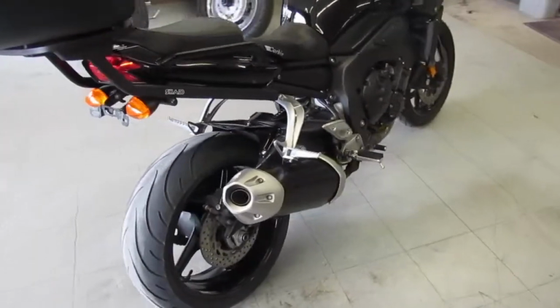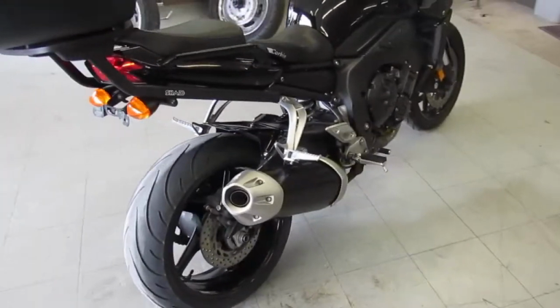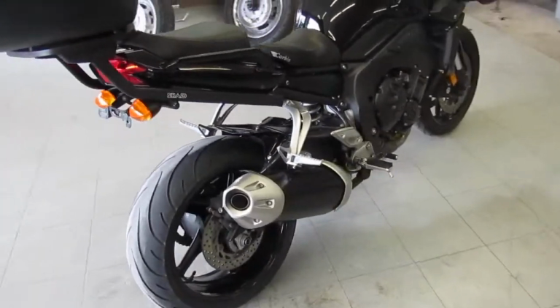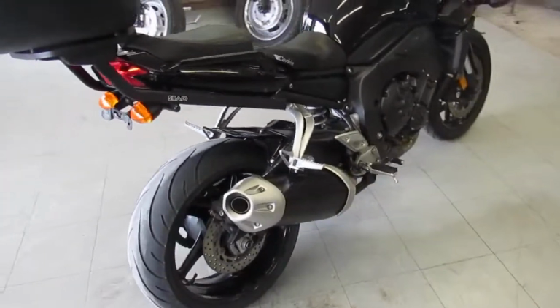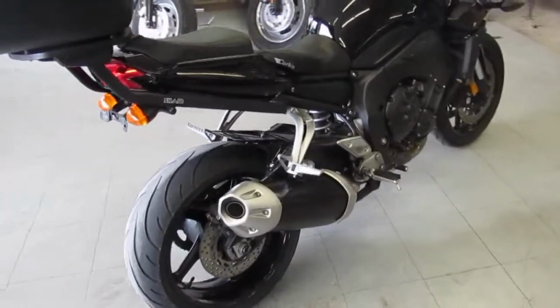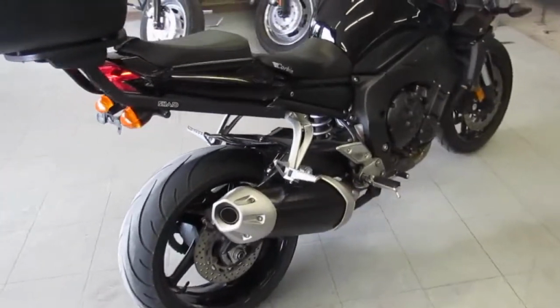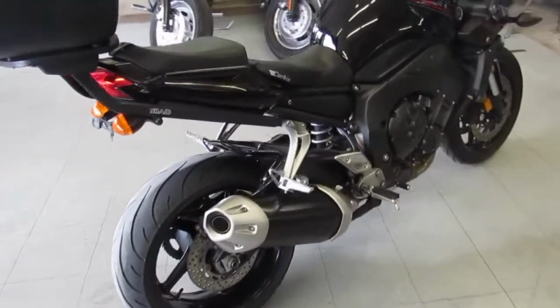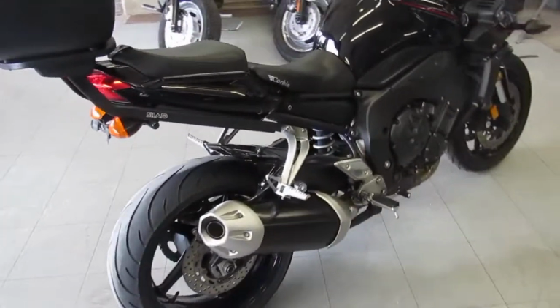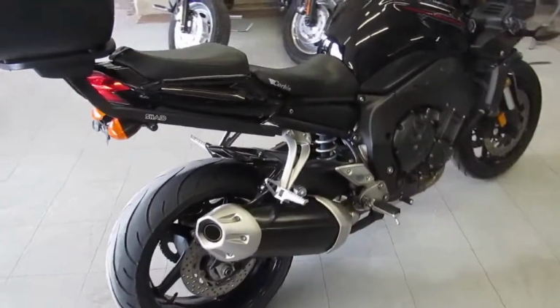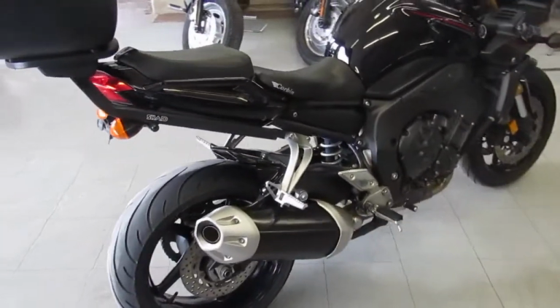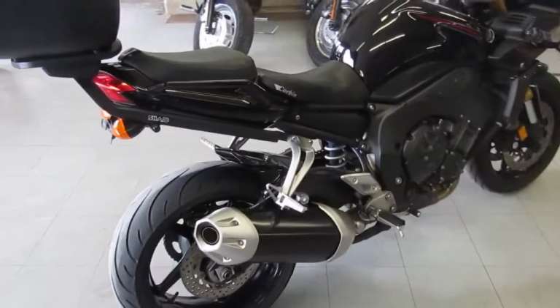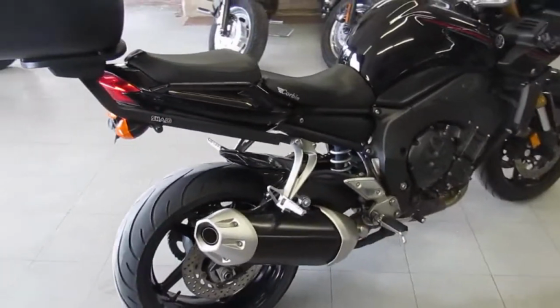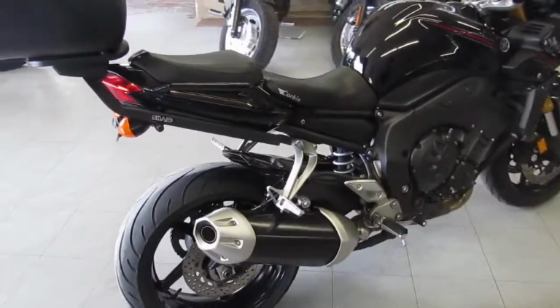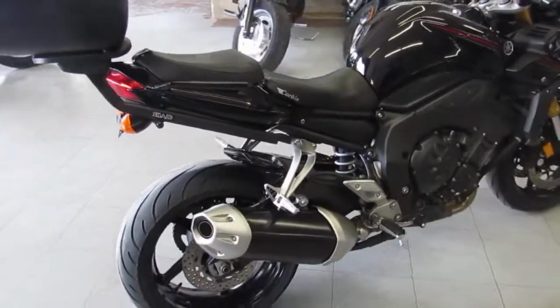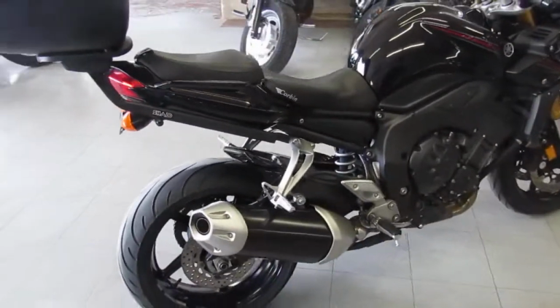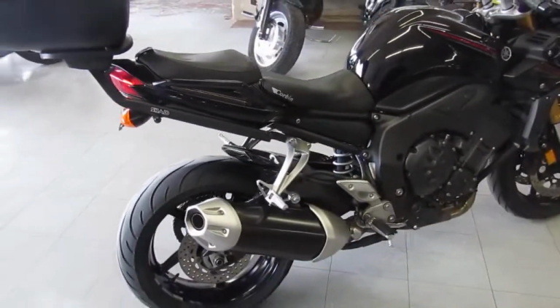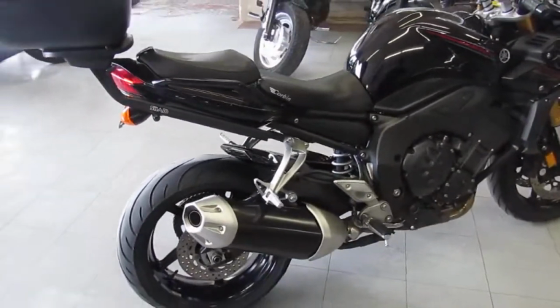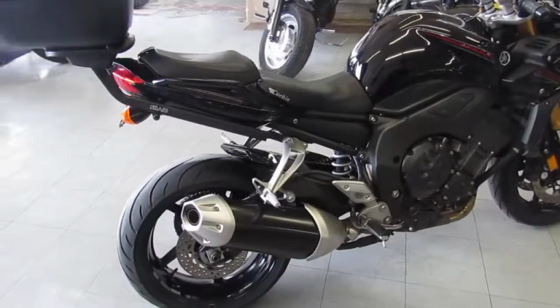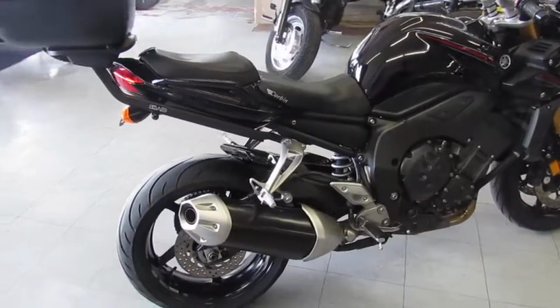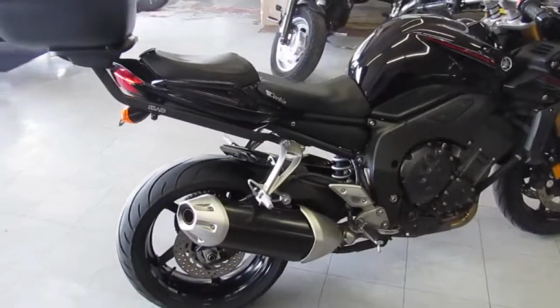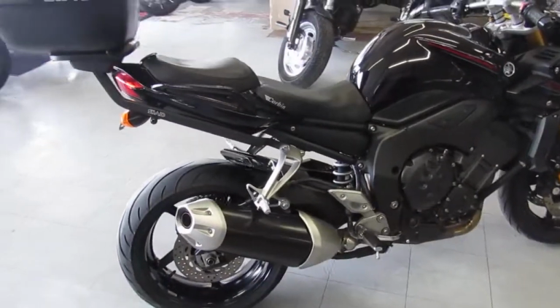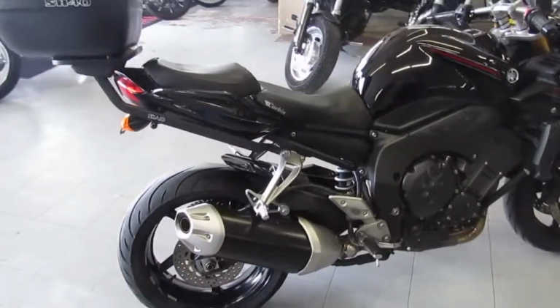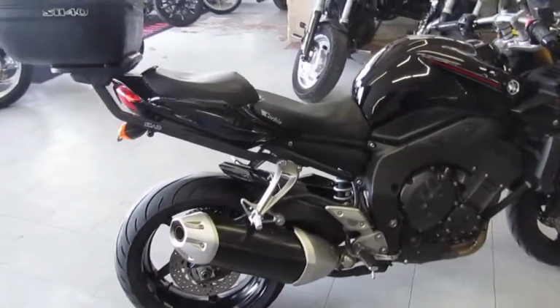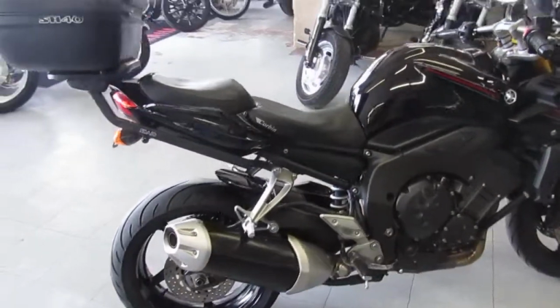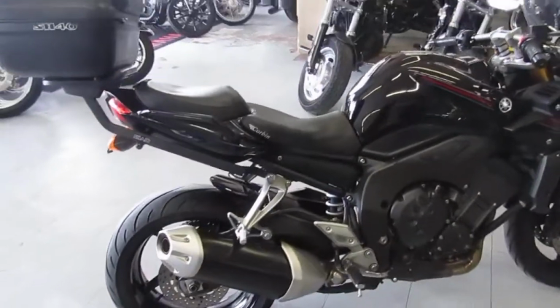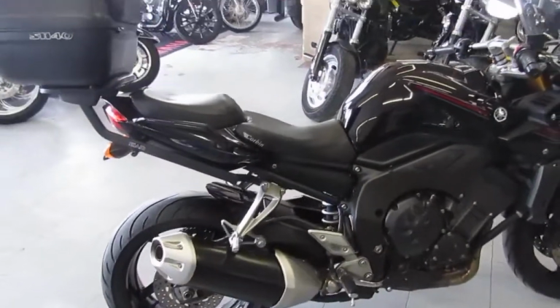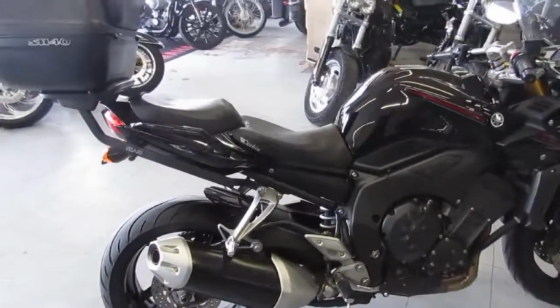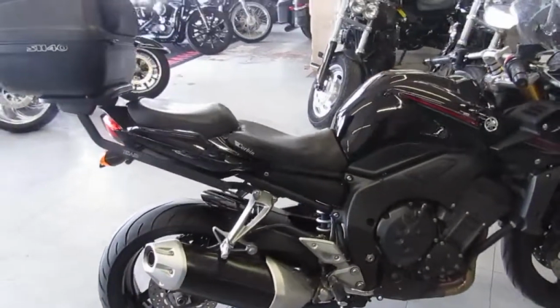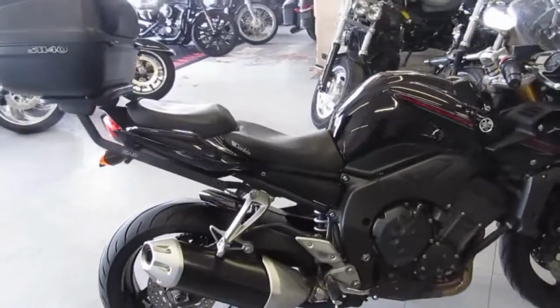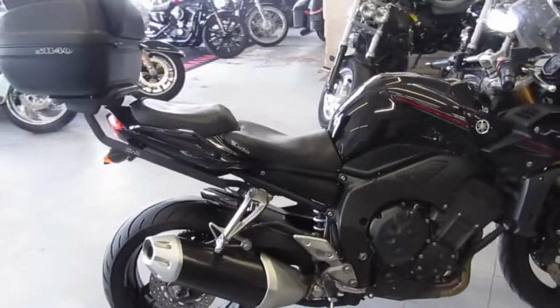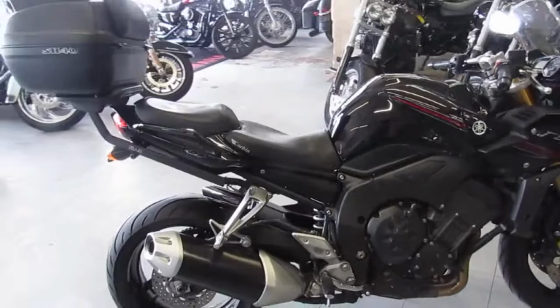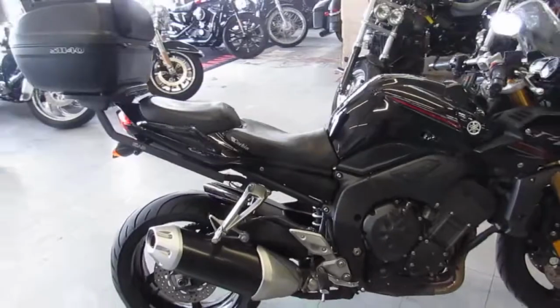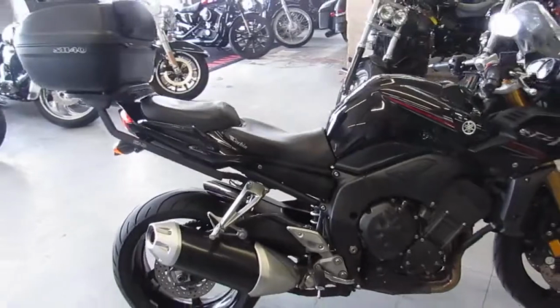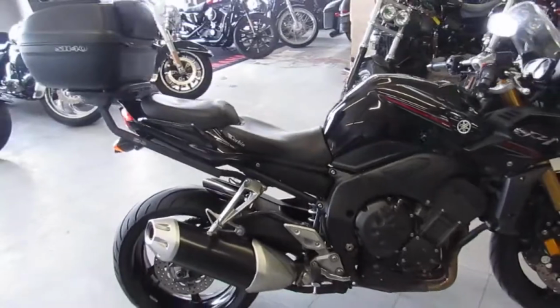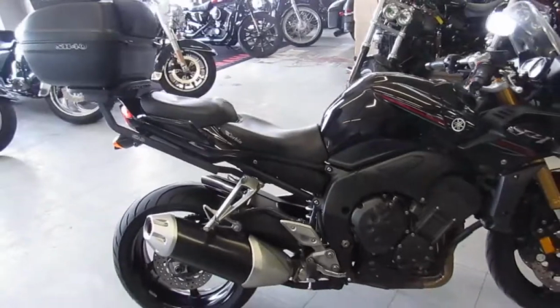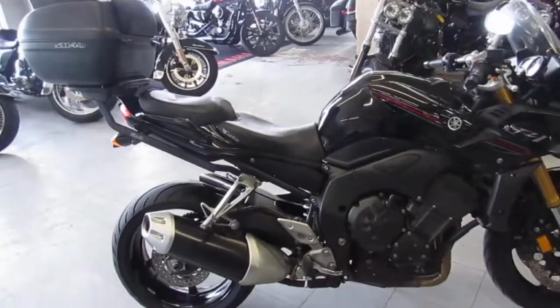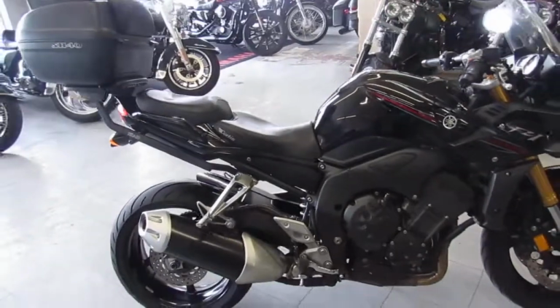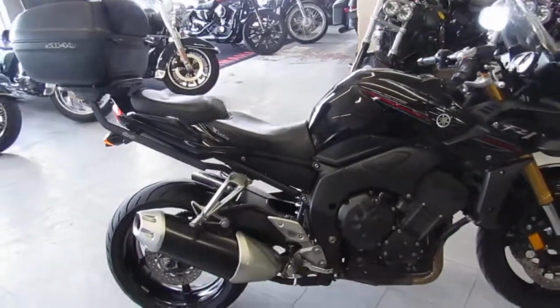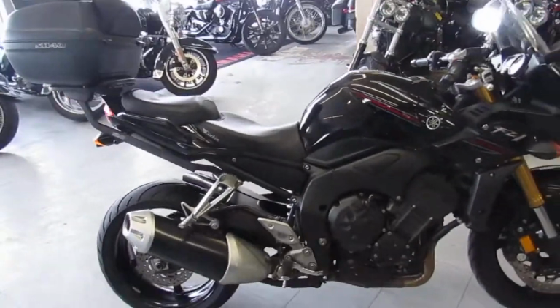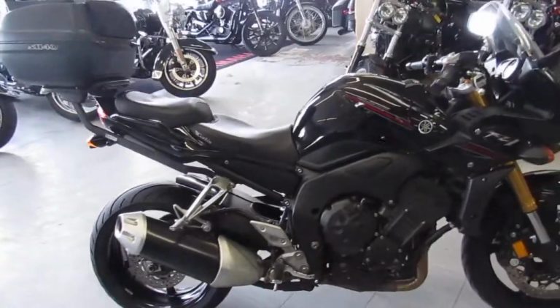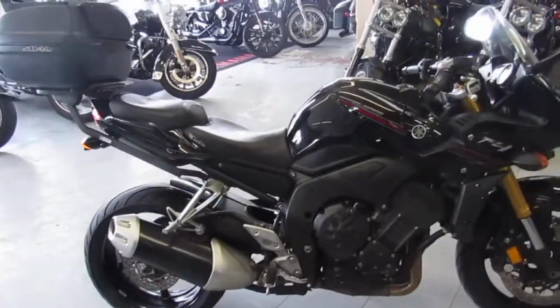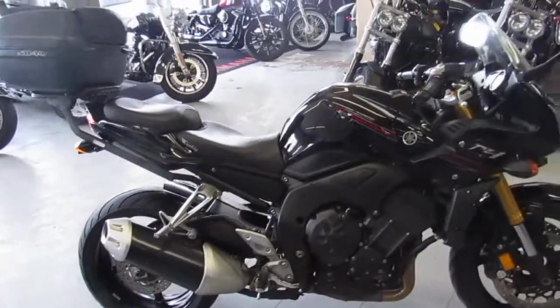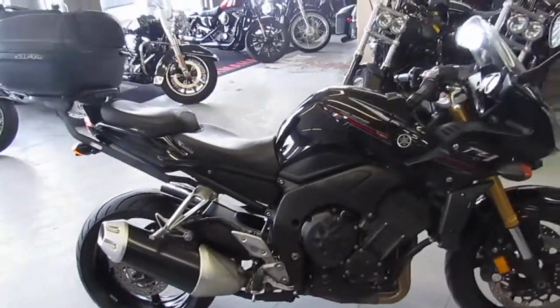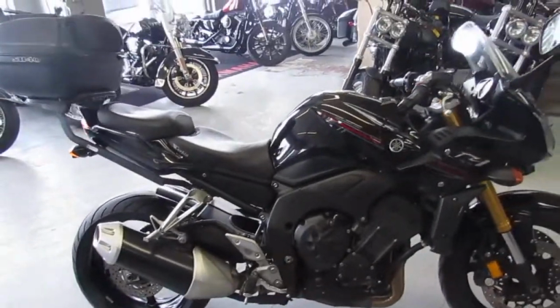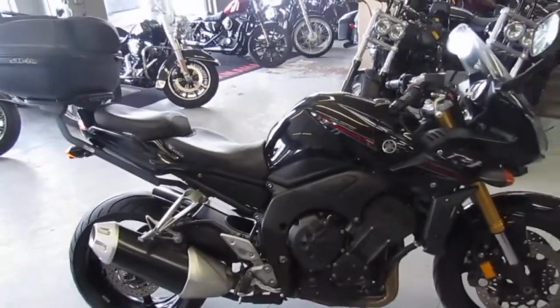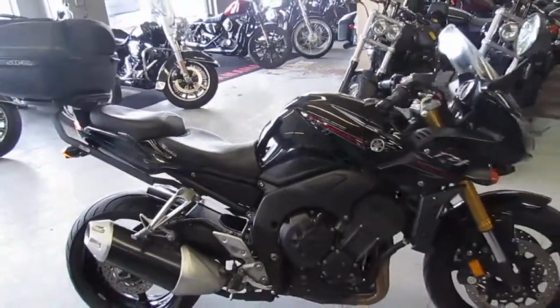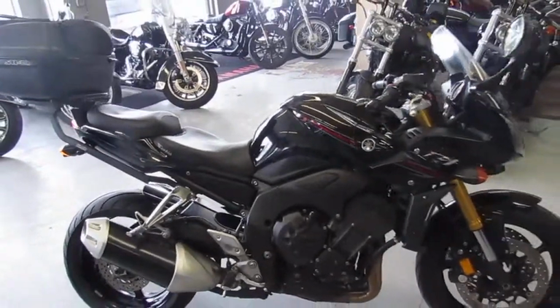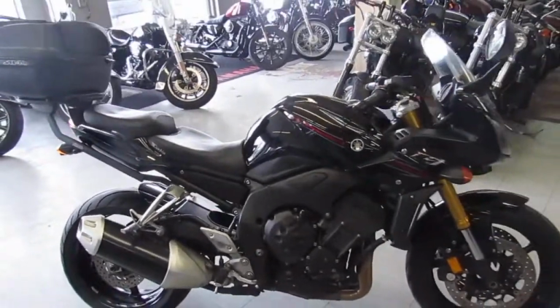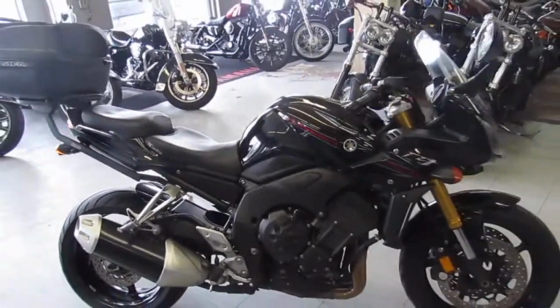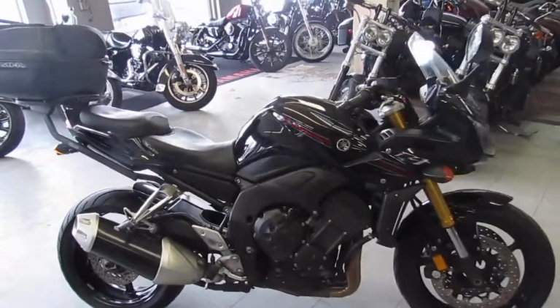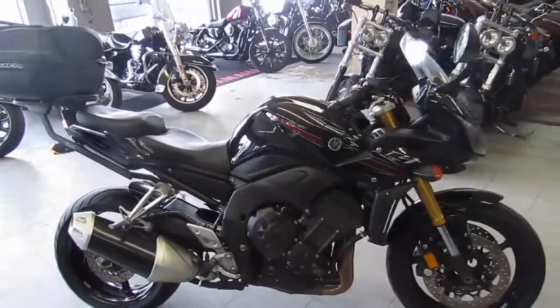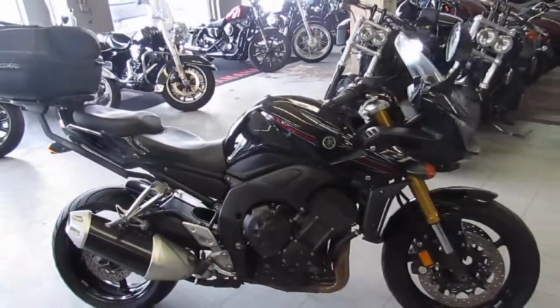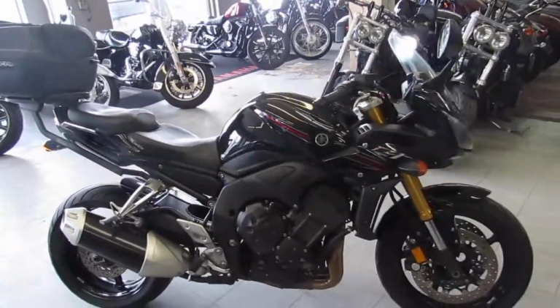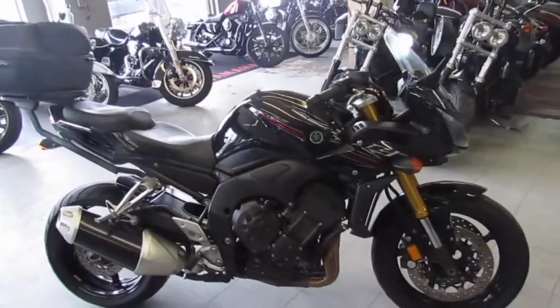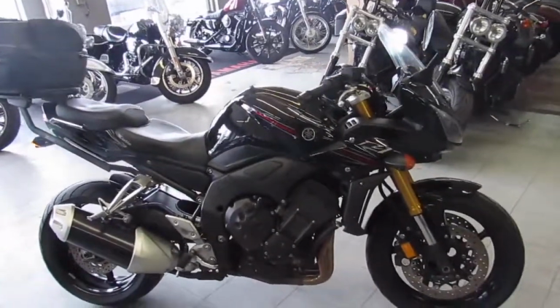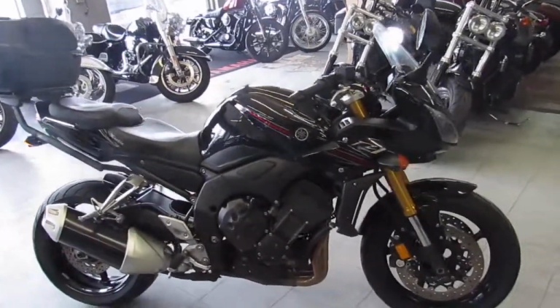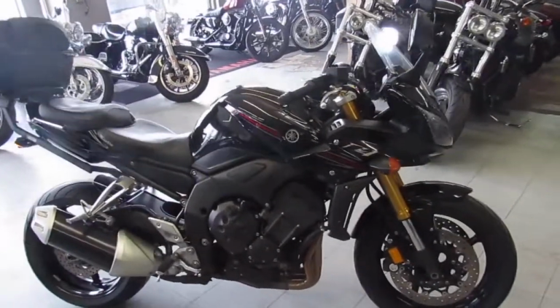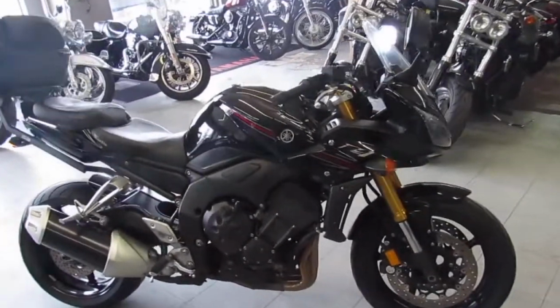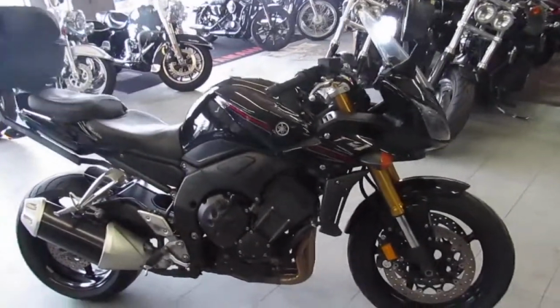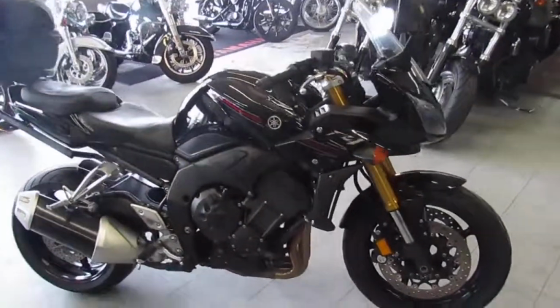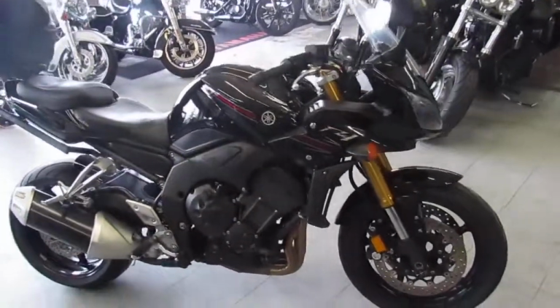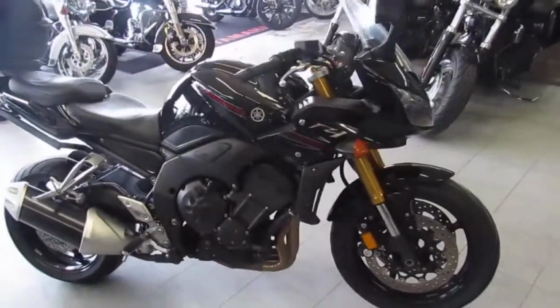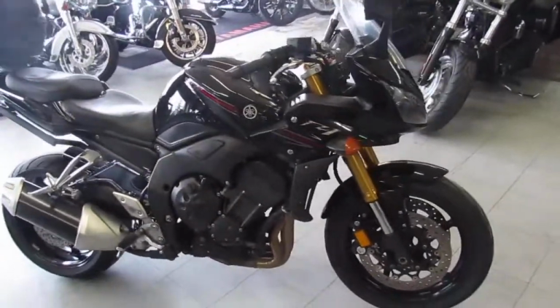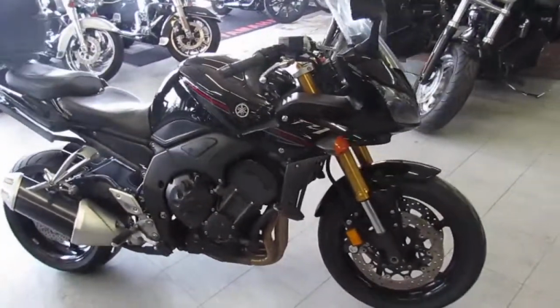Bike's been serviced at an authorized dealership. All the fluids have been changed, ready to hit the road. You guys can't go wrong — it's a 2007 Yamaha FZ1.